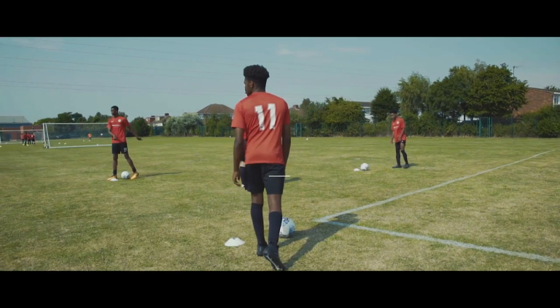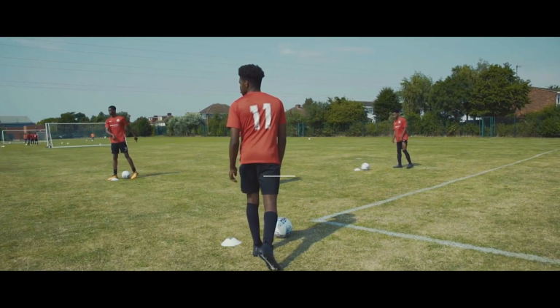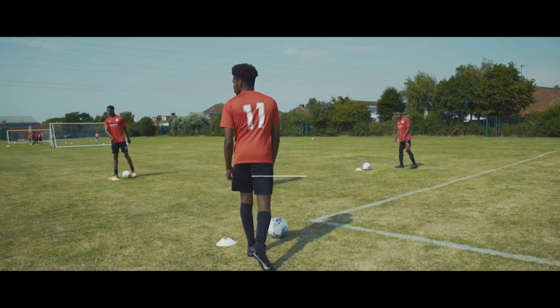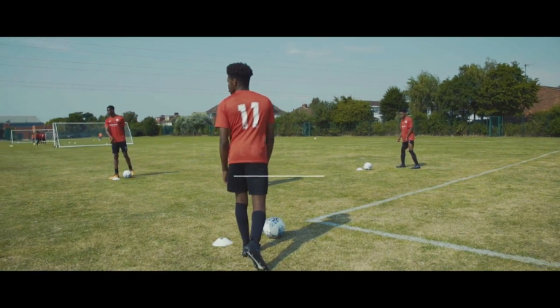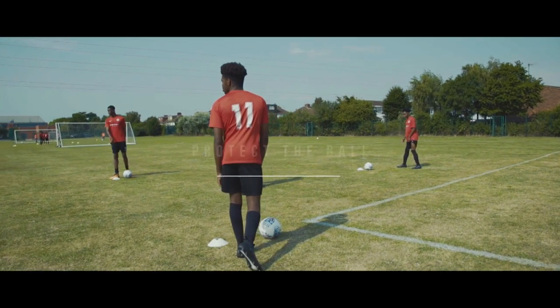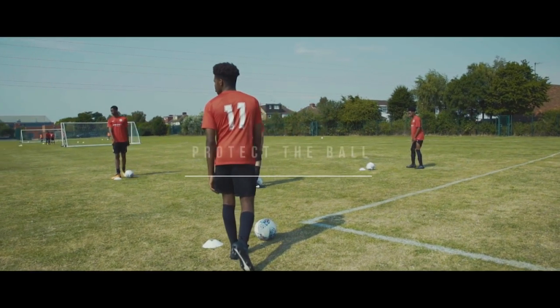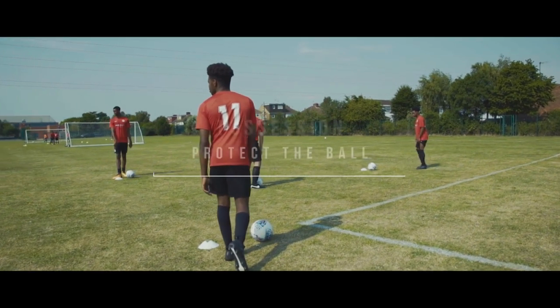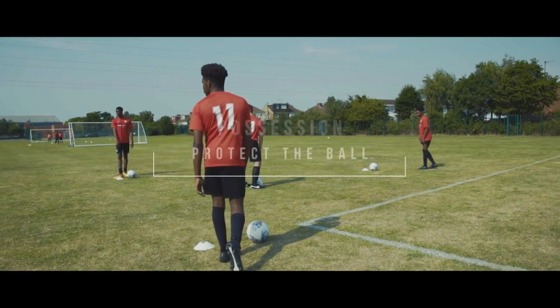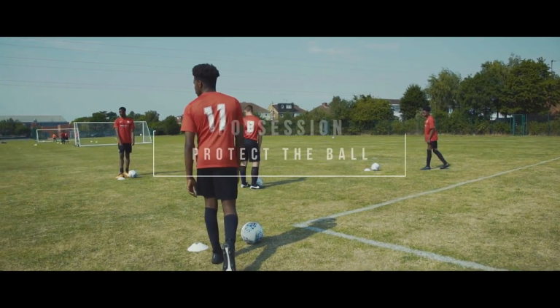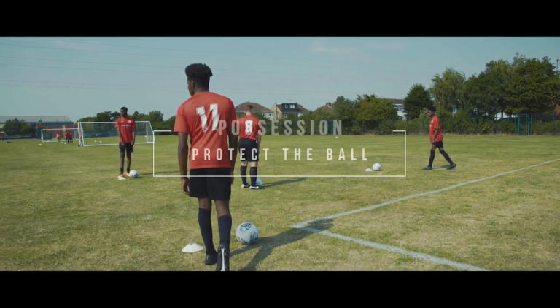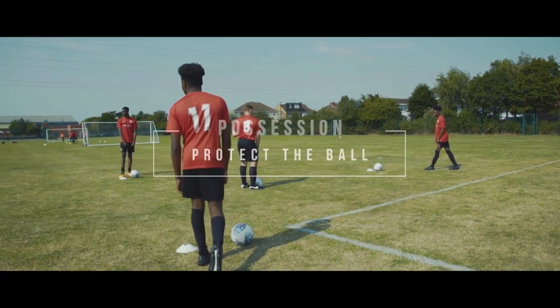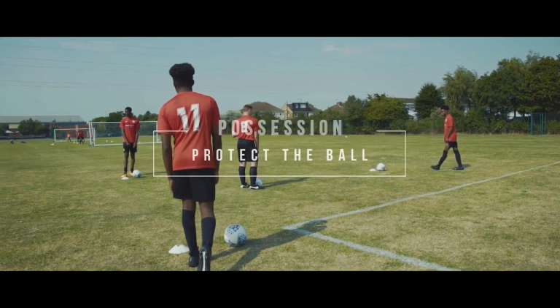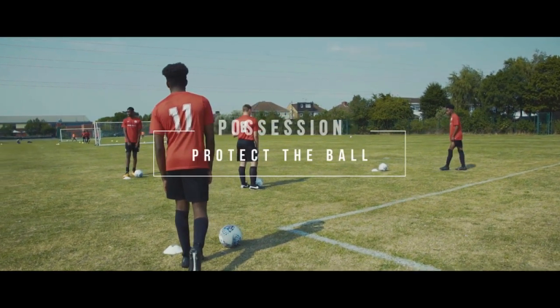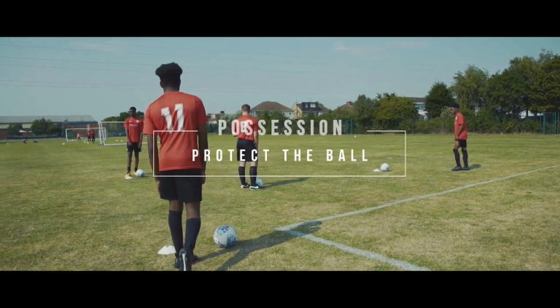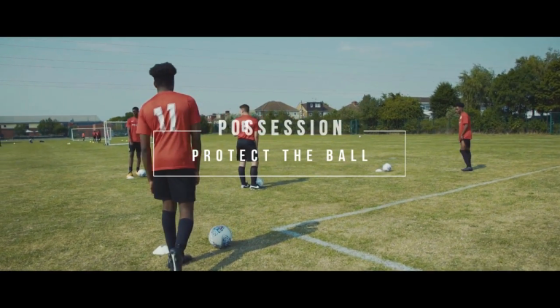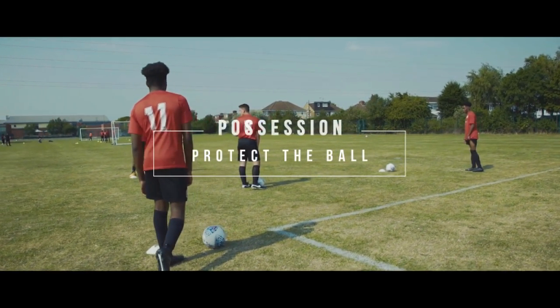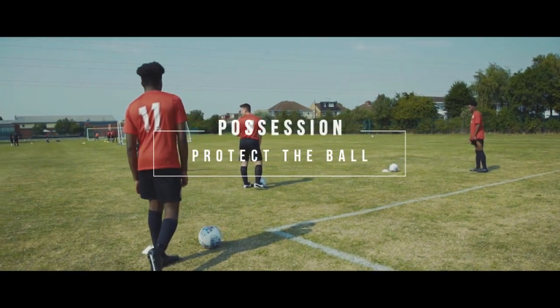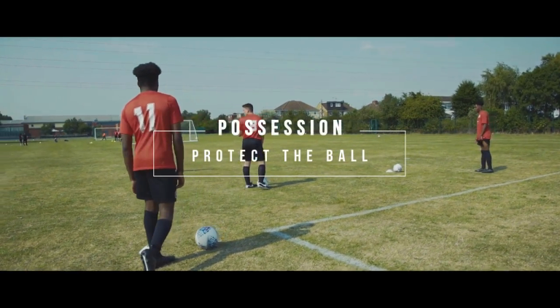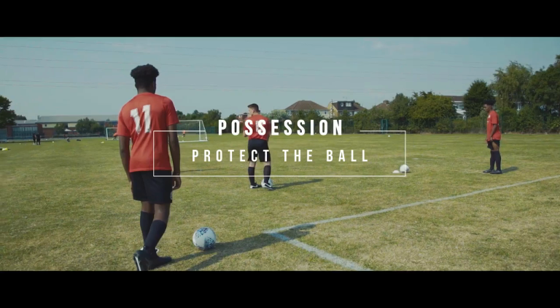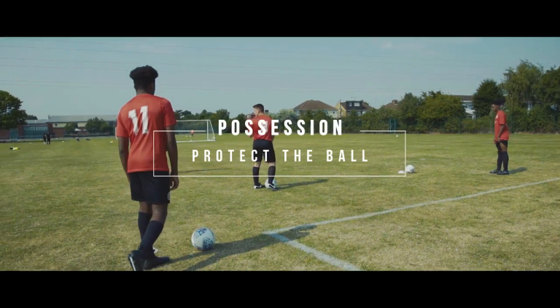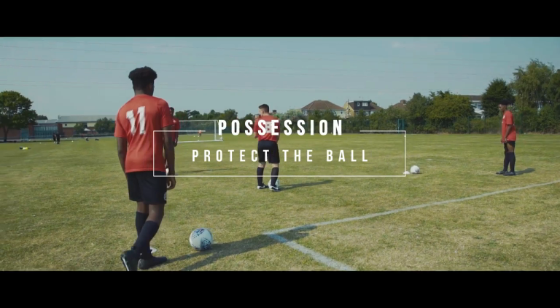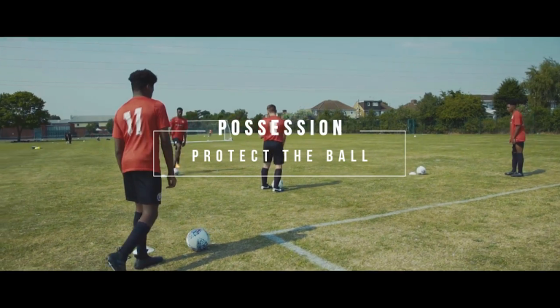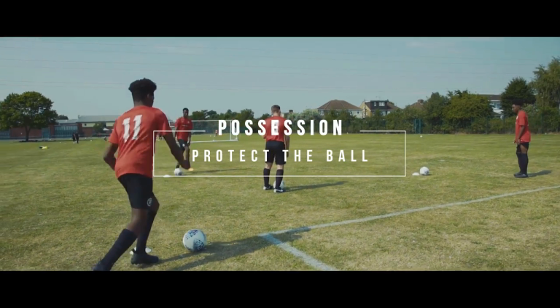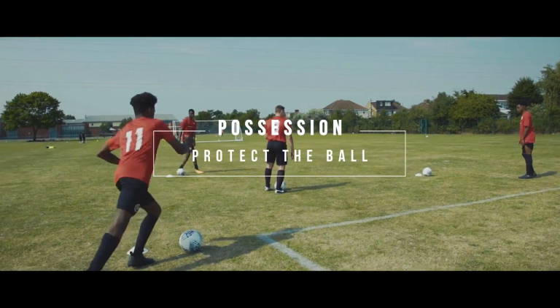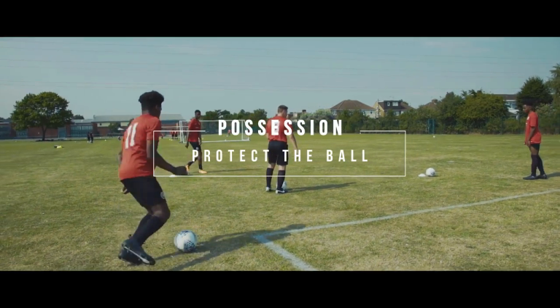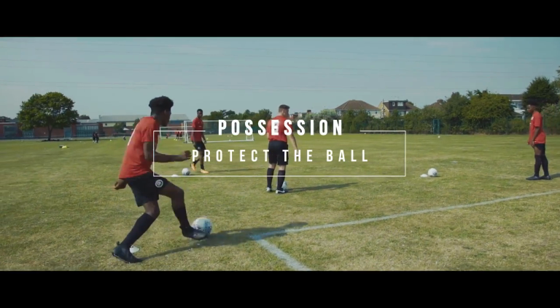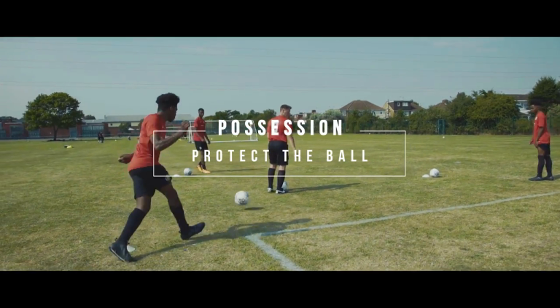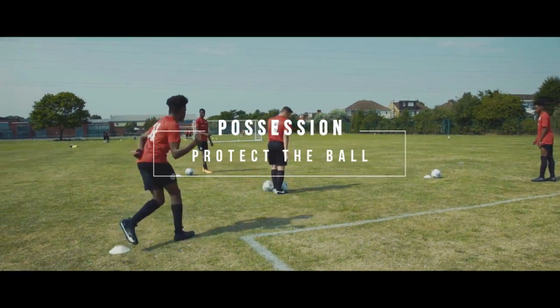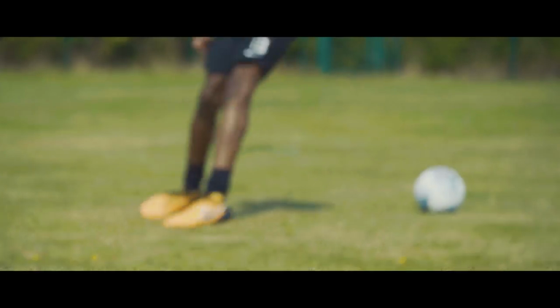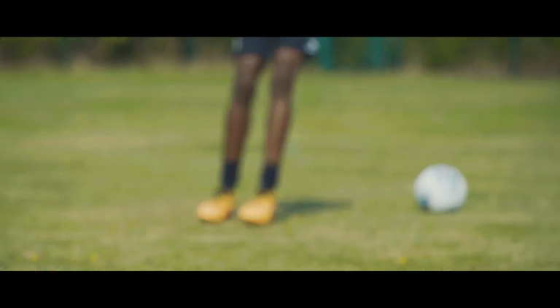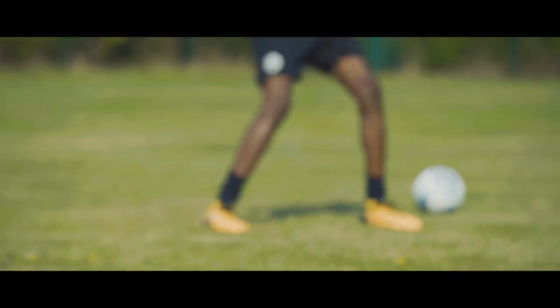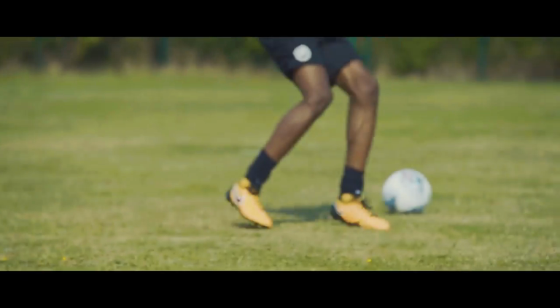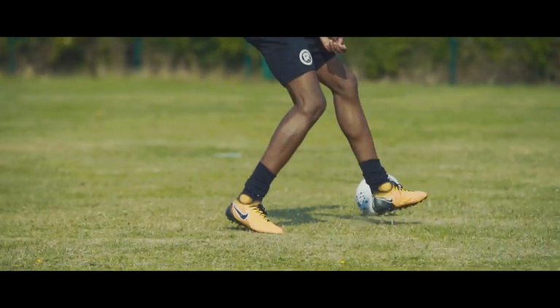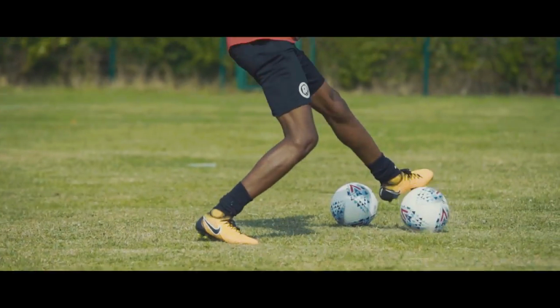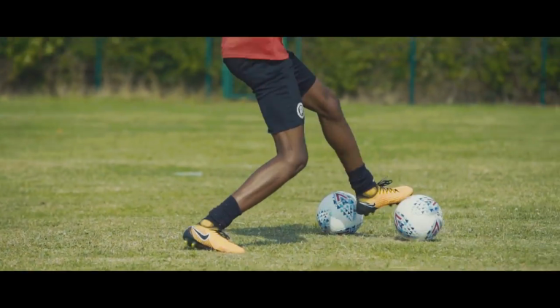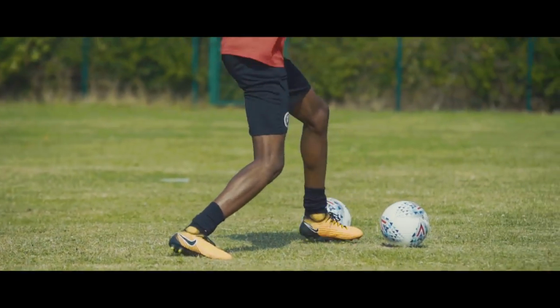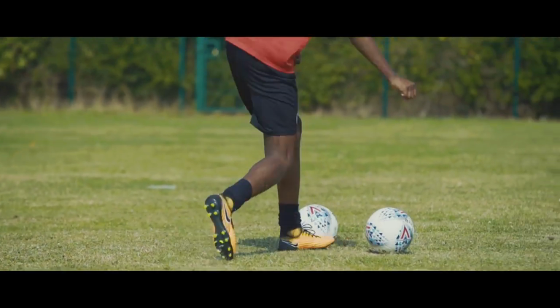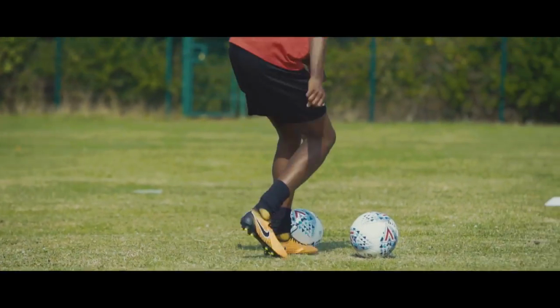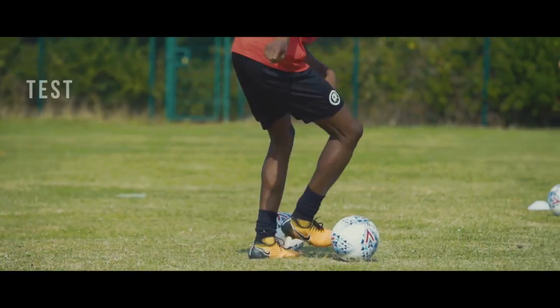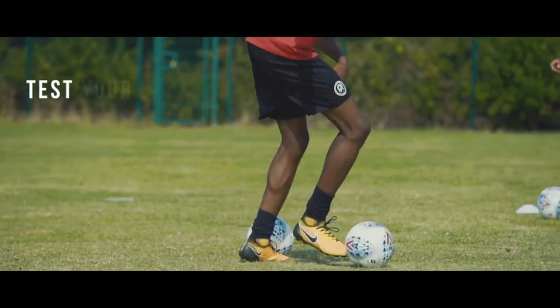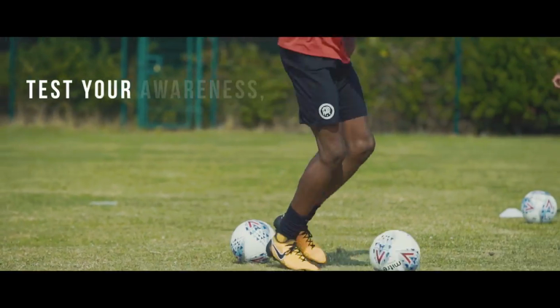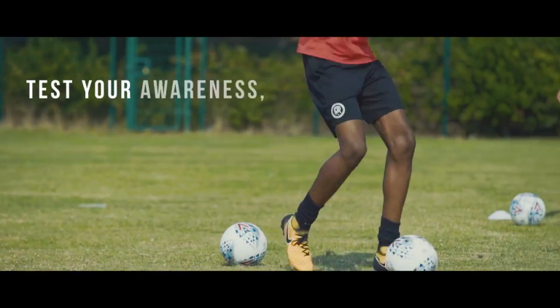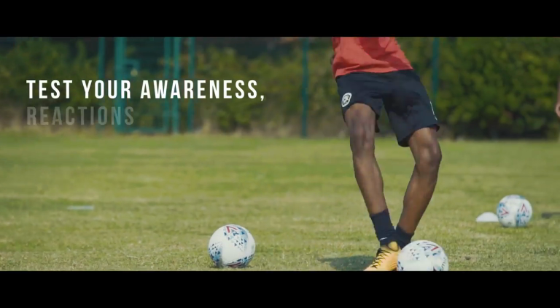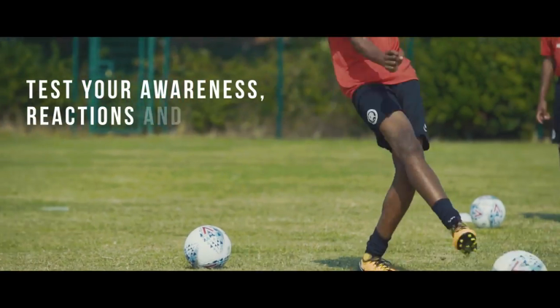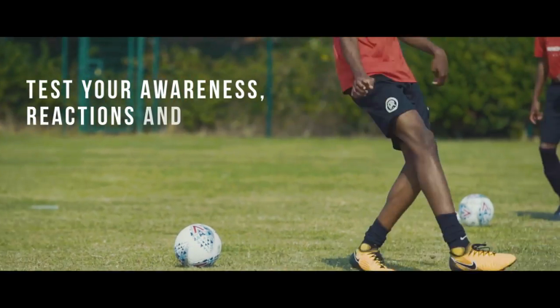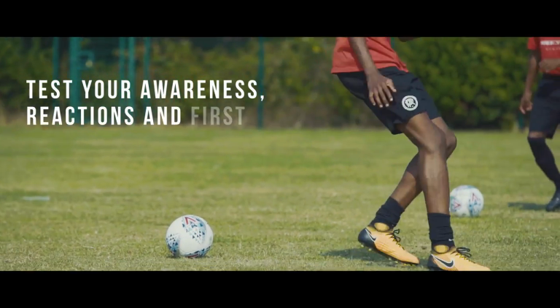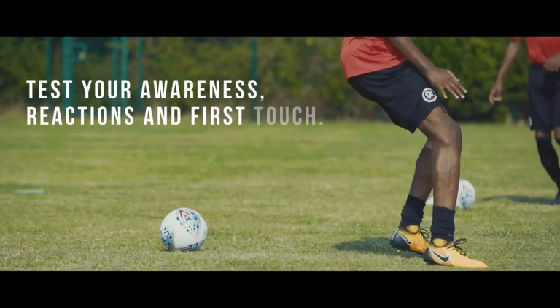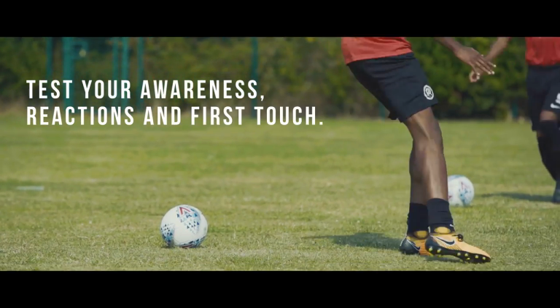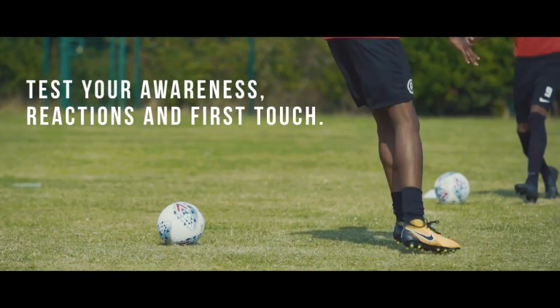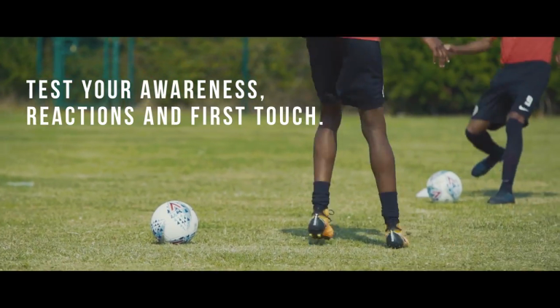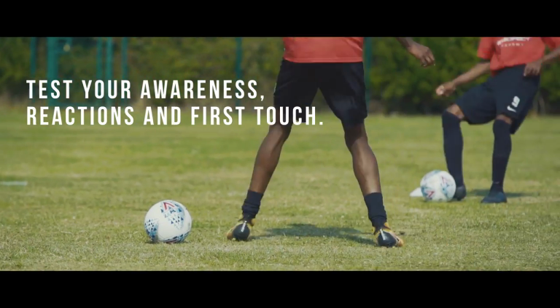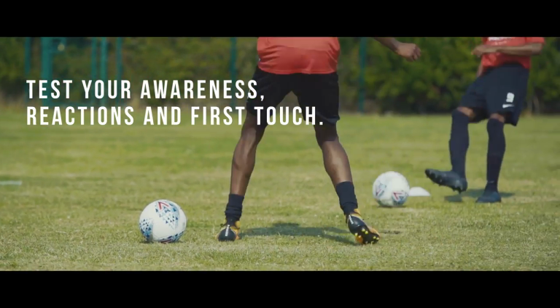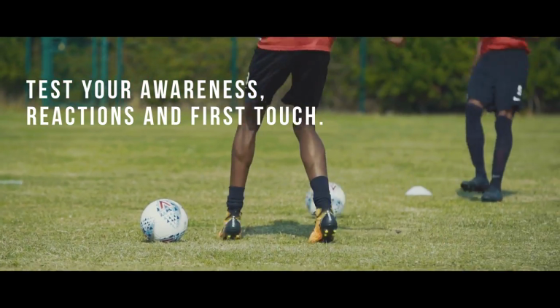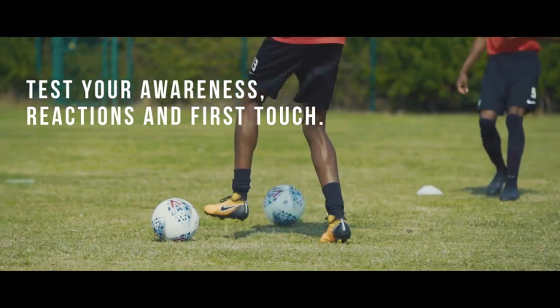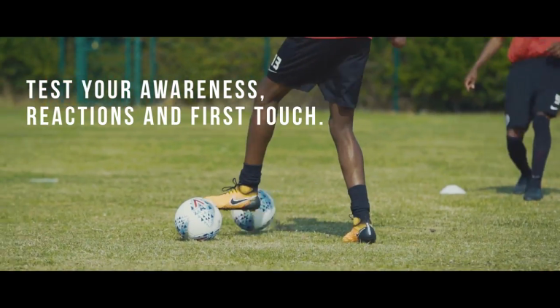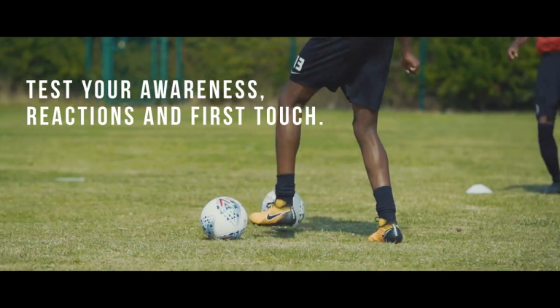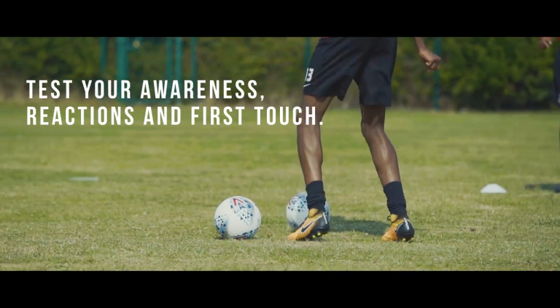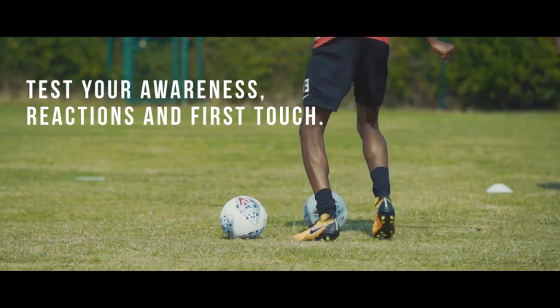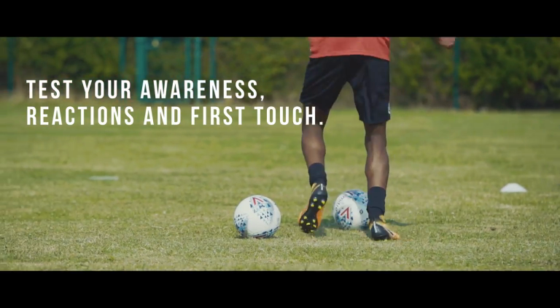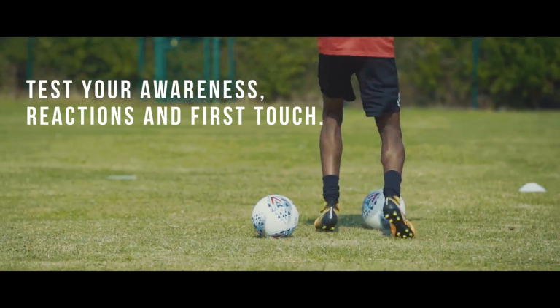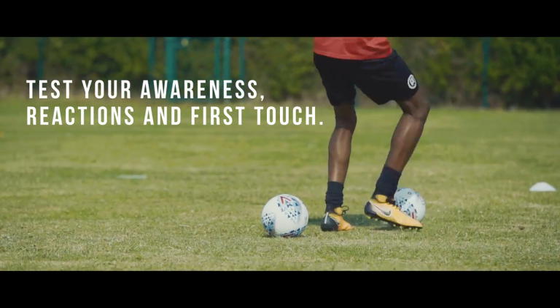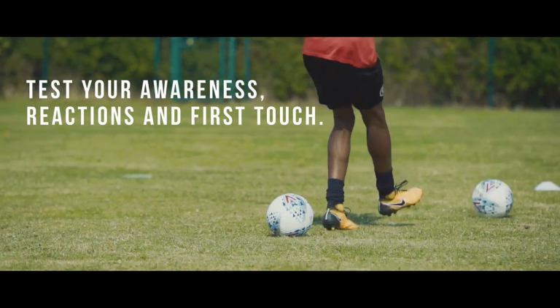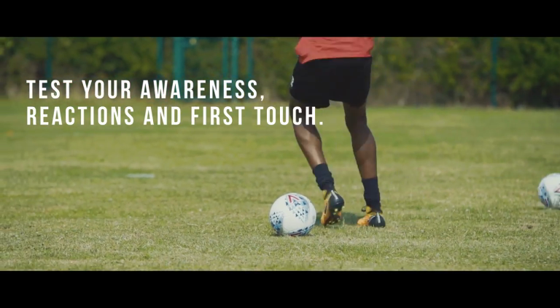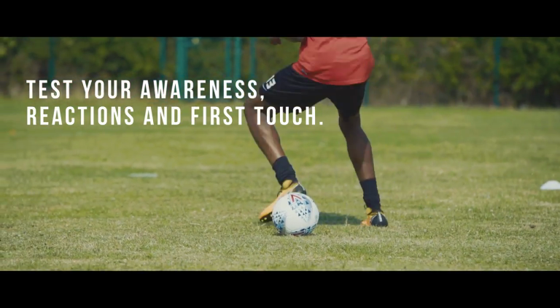Protect the ball. This simple drill will test your awareness, reactions and first touch.